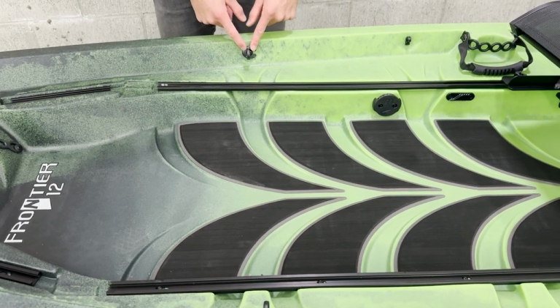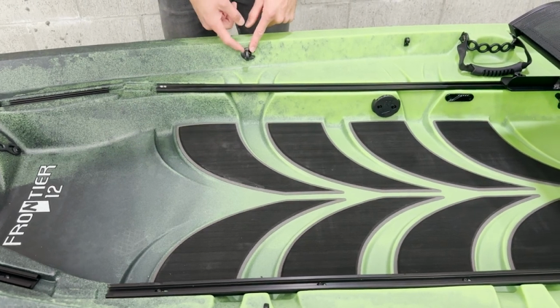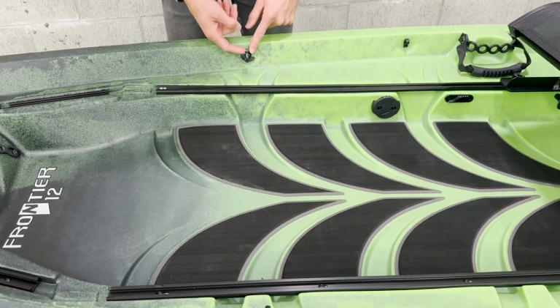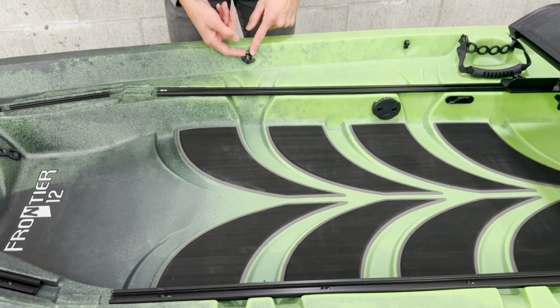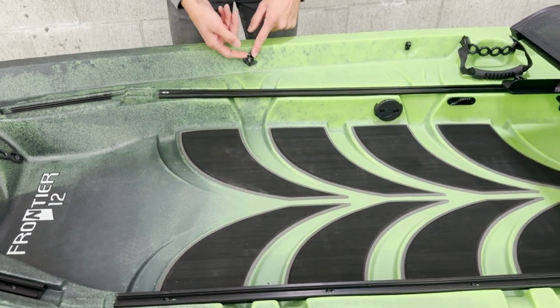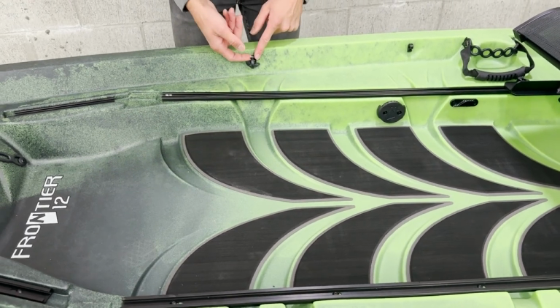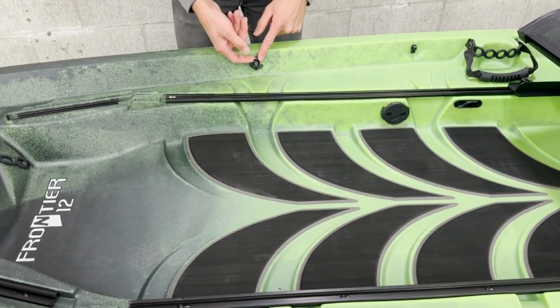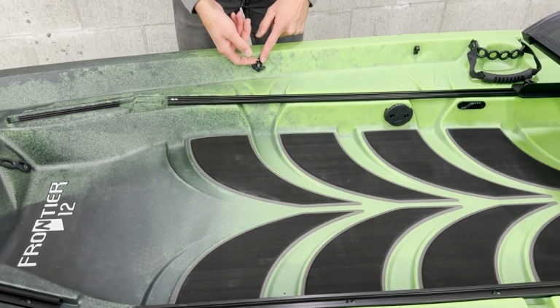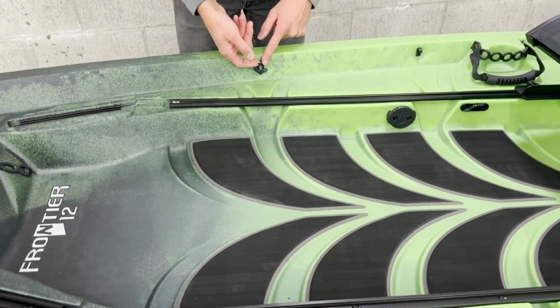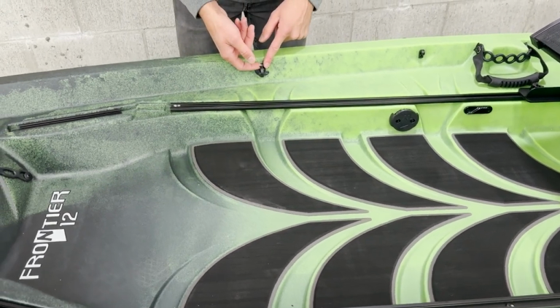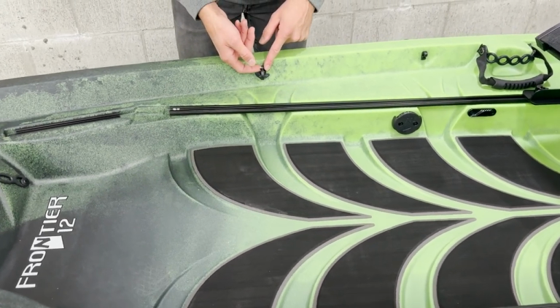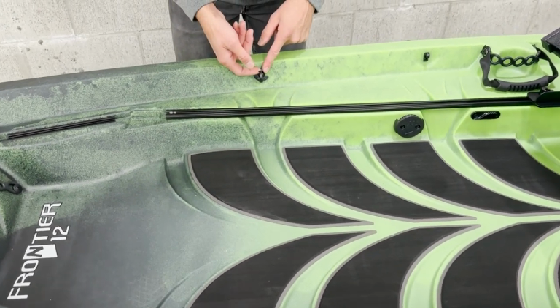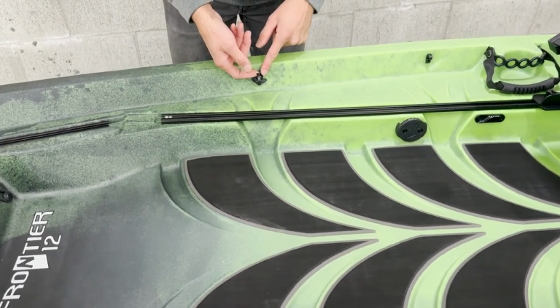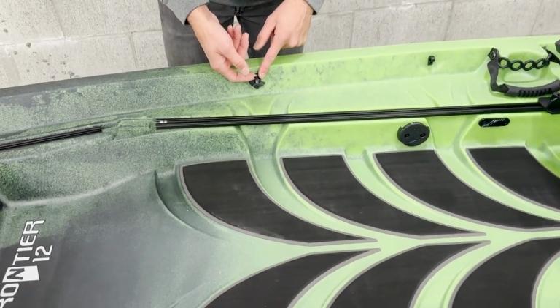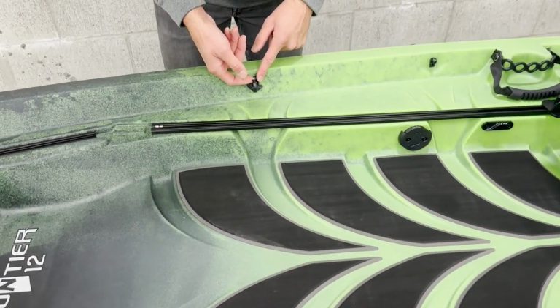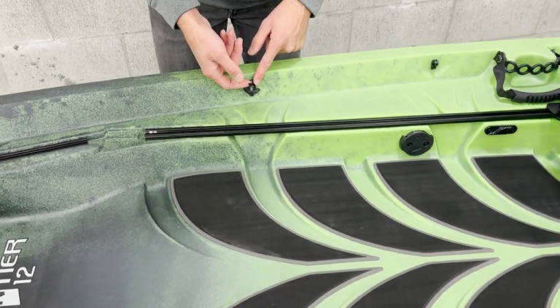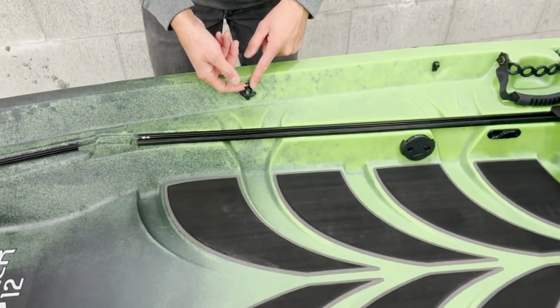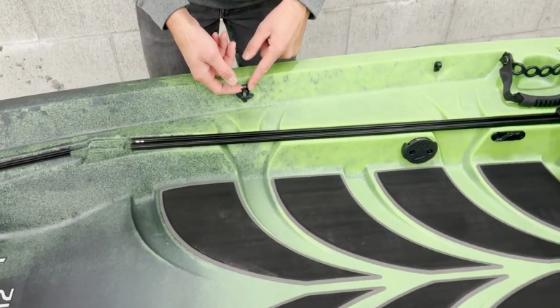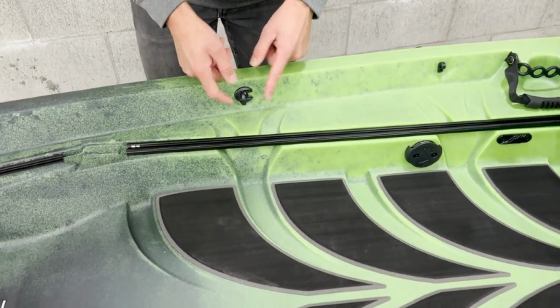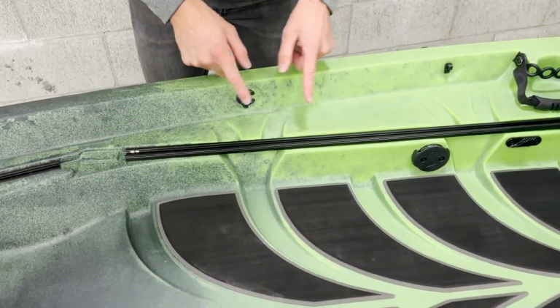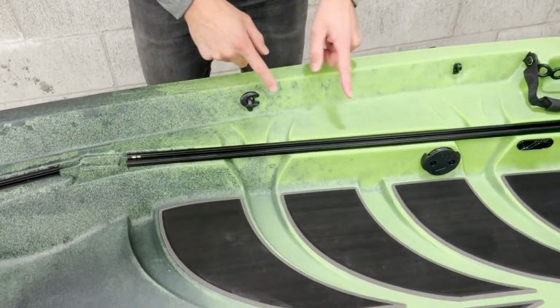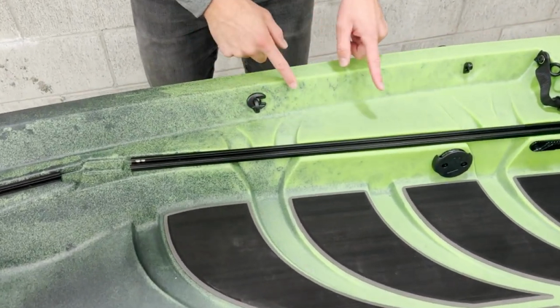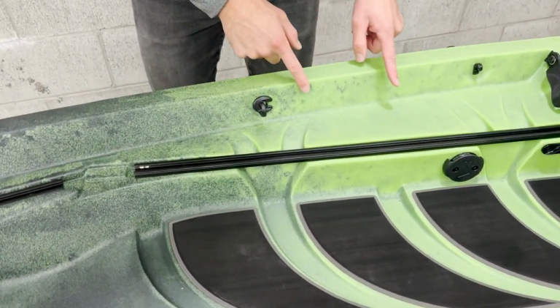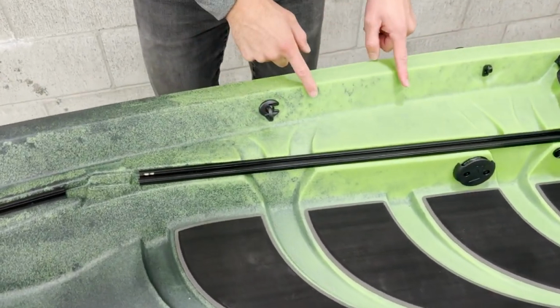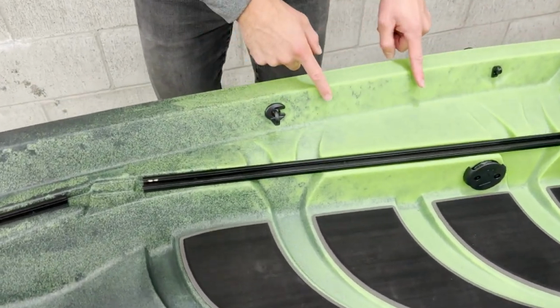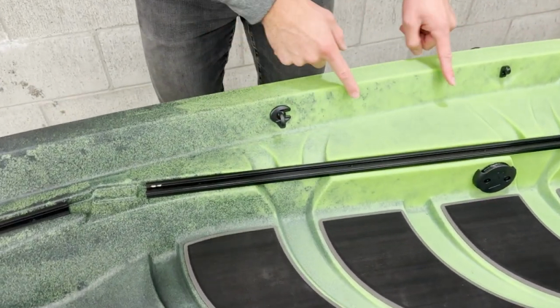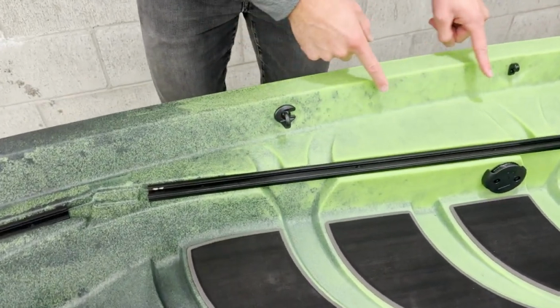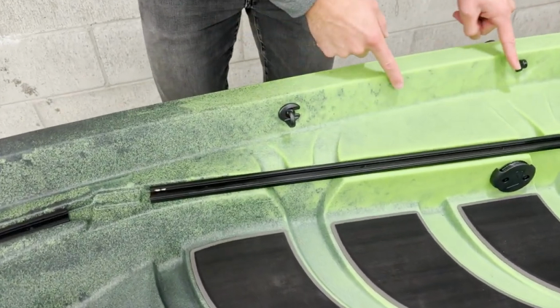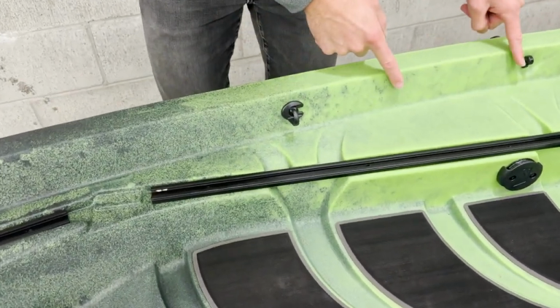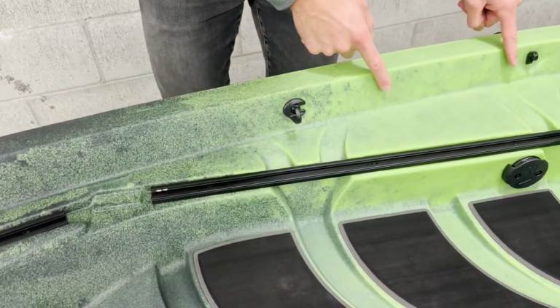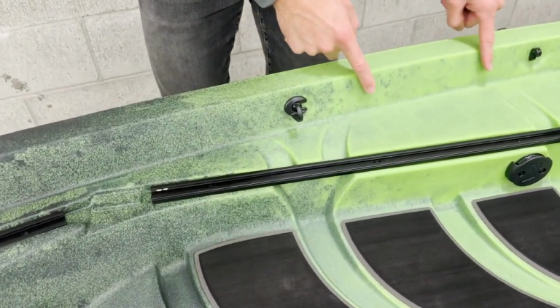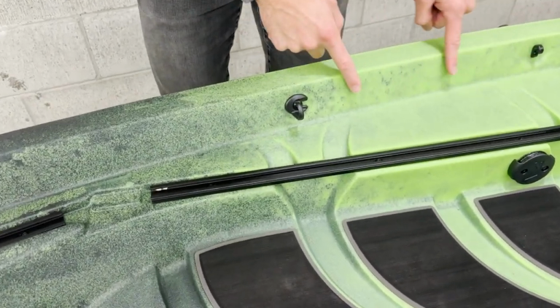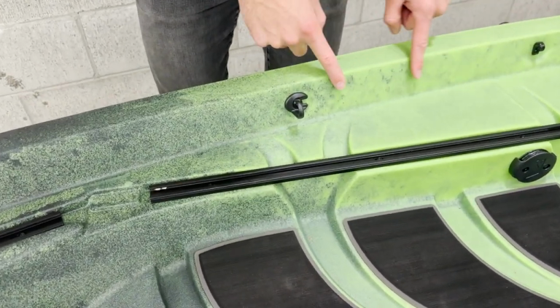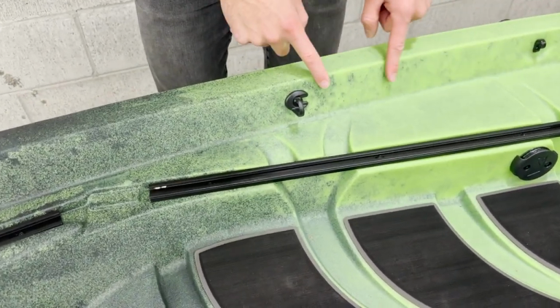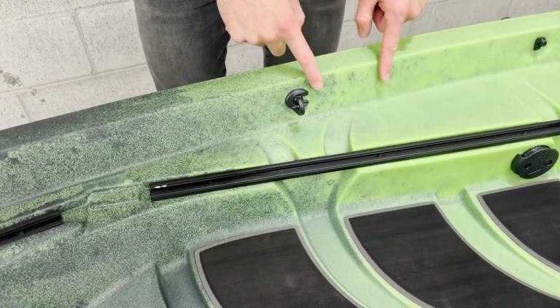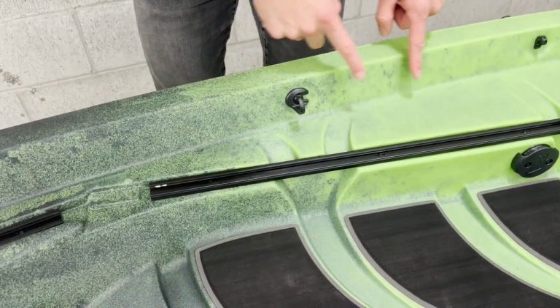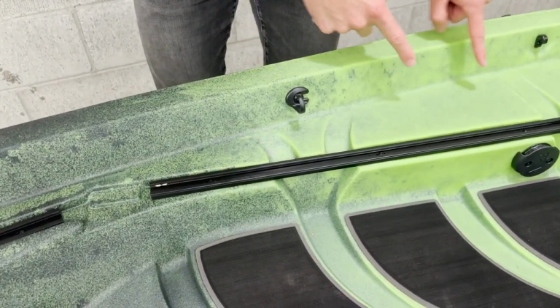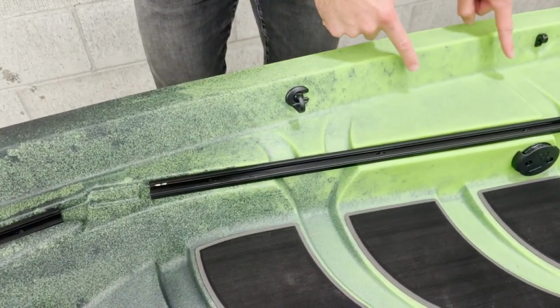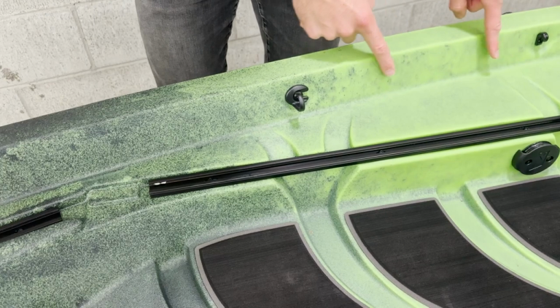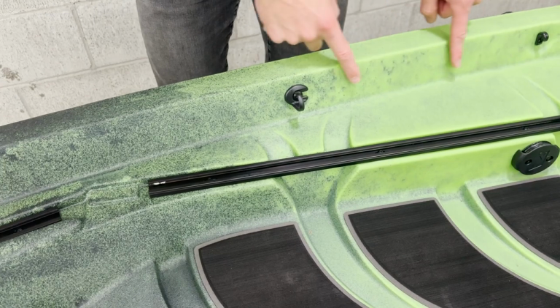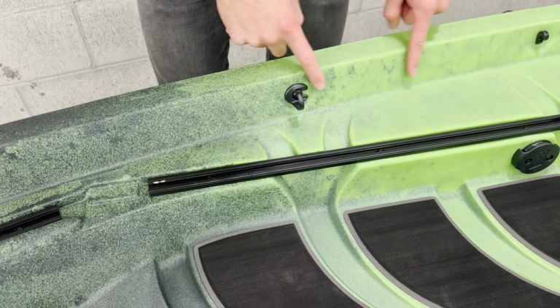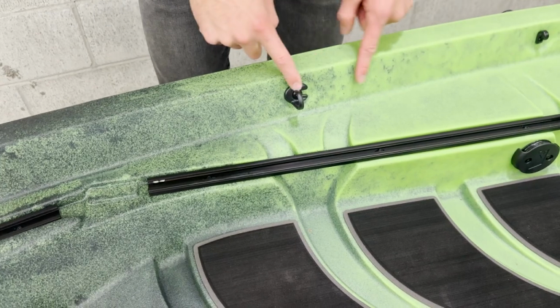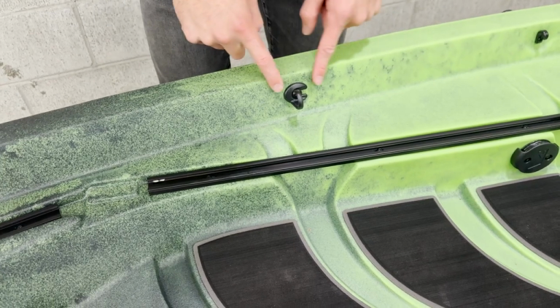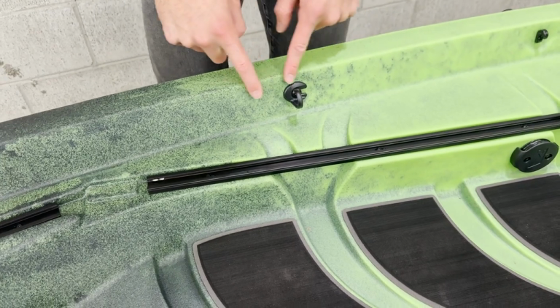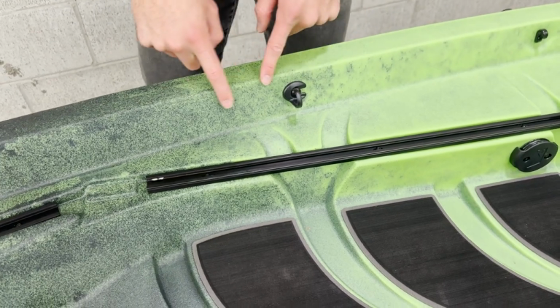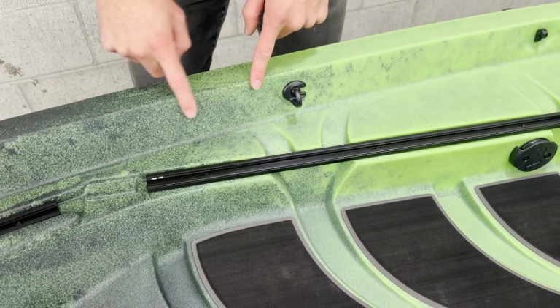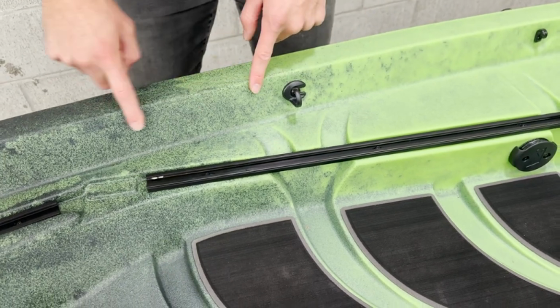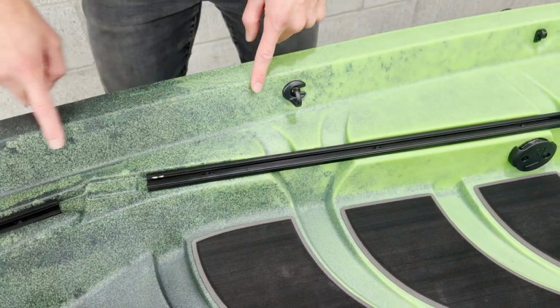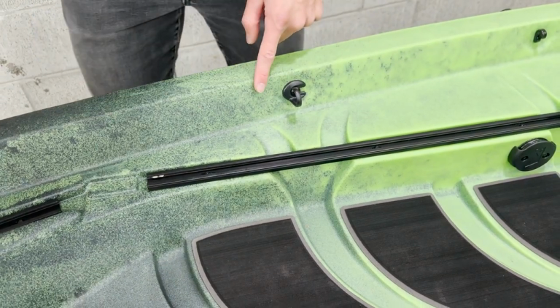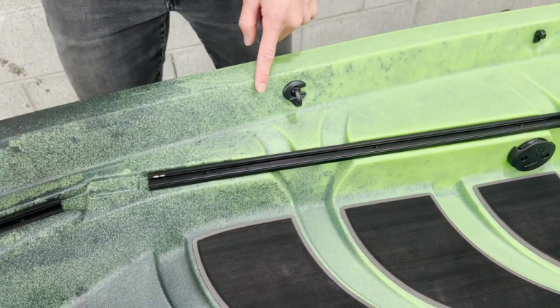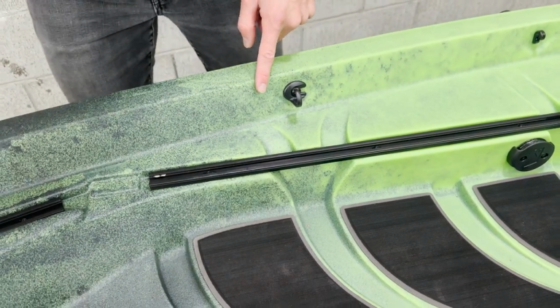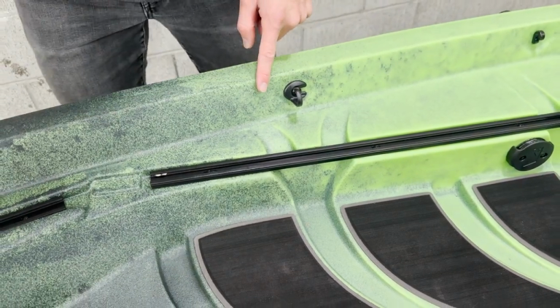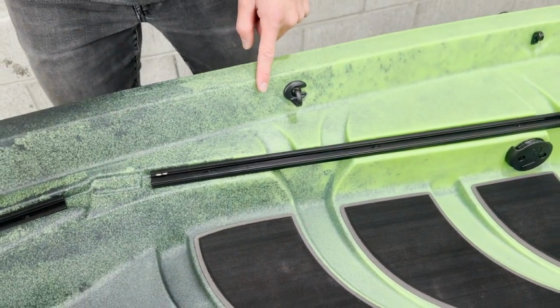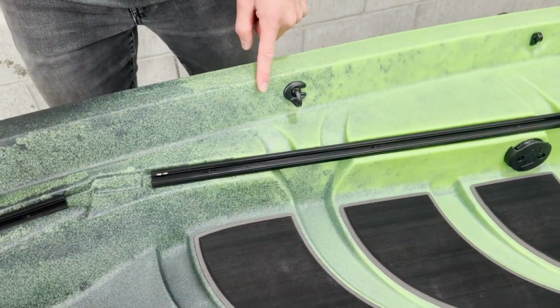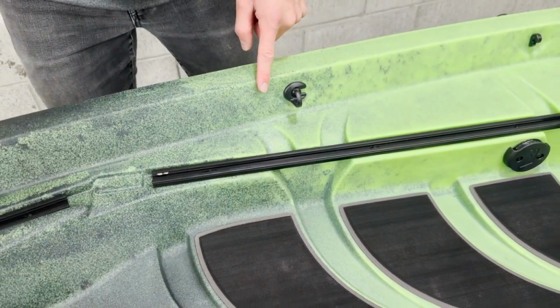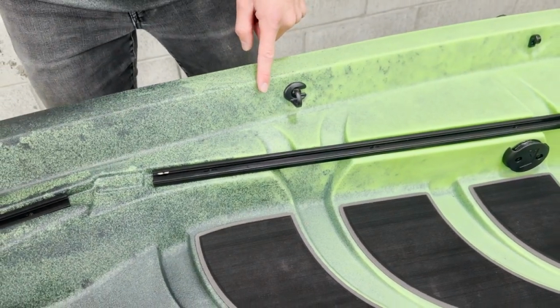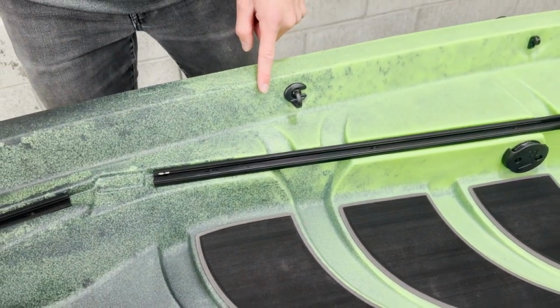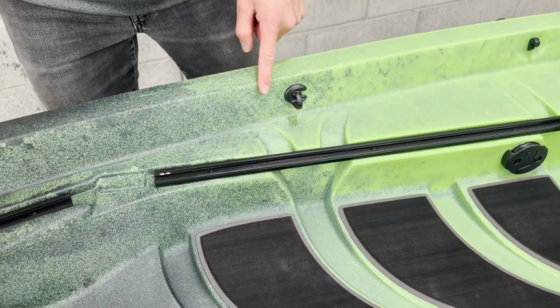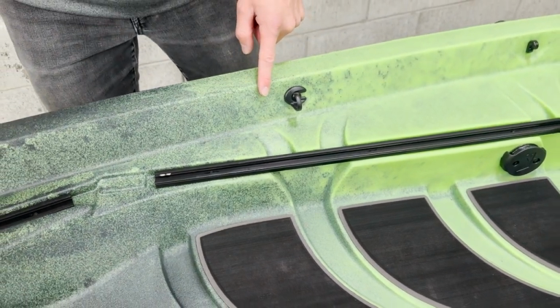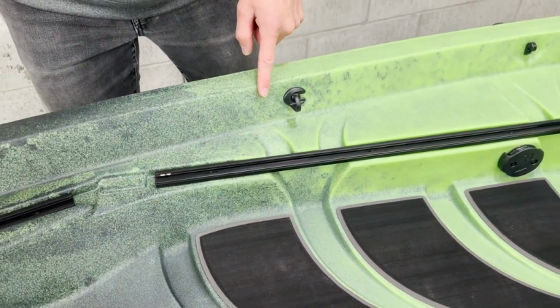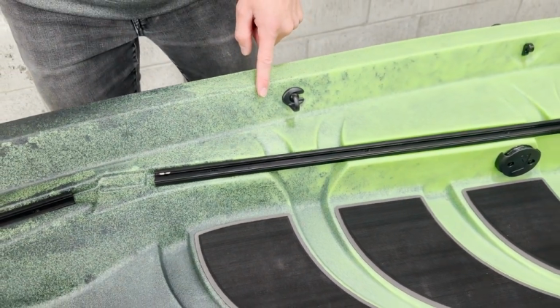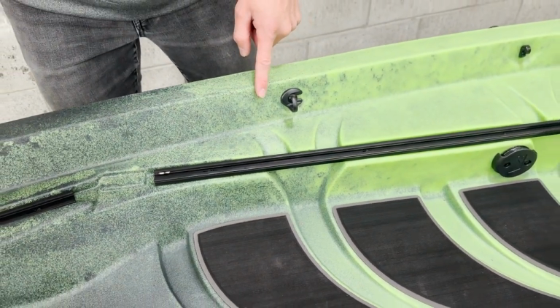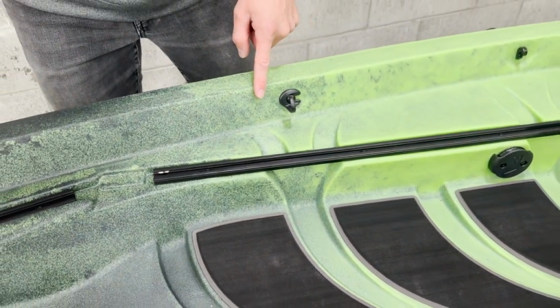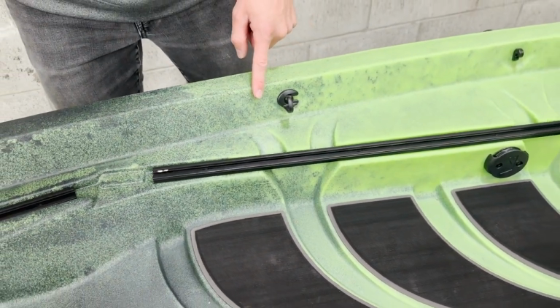This is going to be the rod clip, and what it's going to allow us to do is take our rods and hold them against the gunnel as they go up to the rod tip protector.